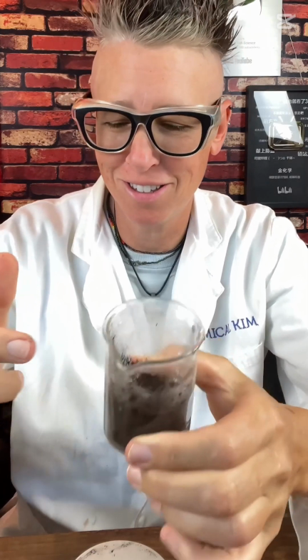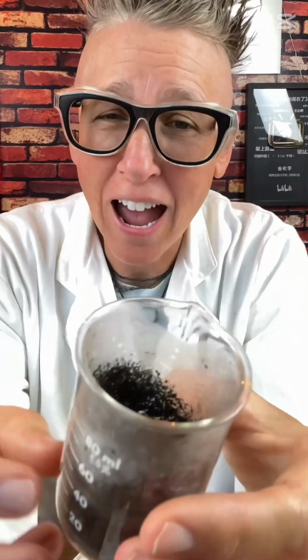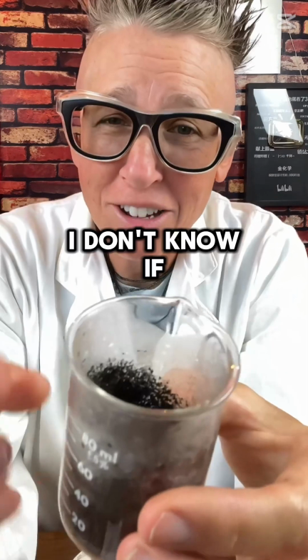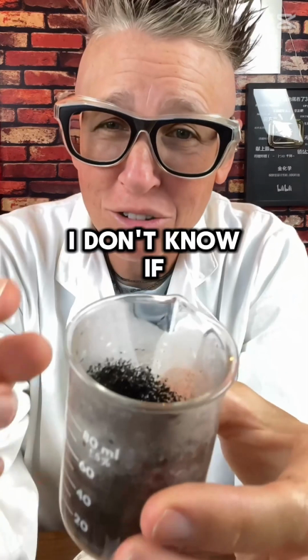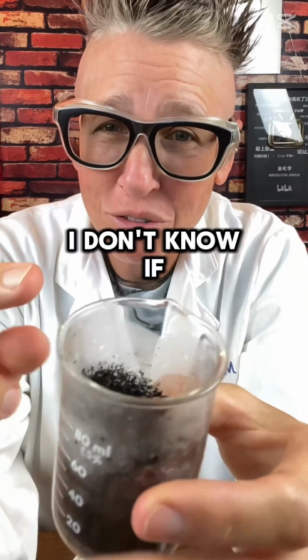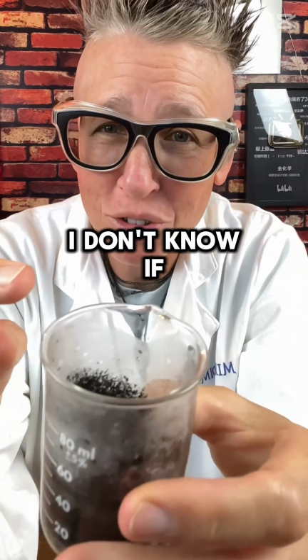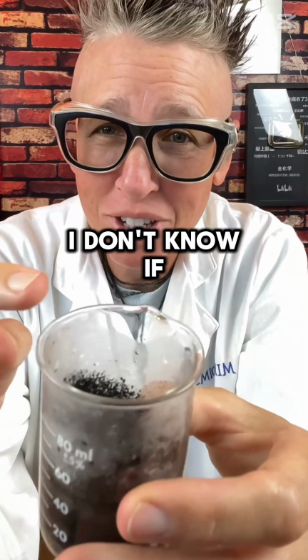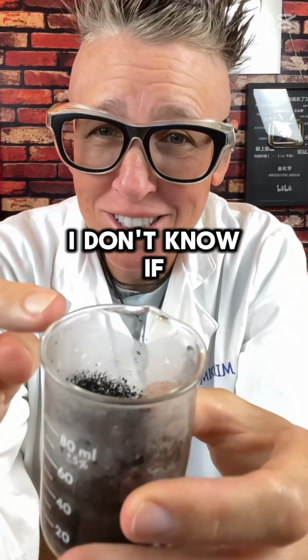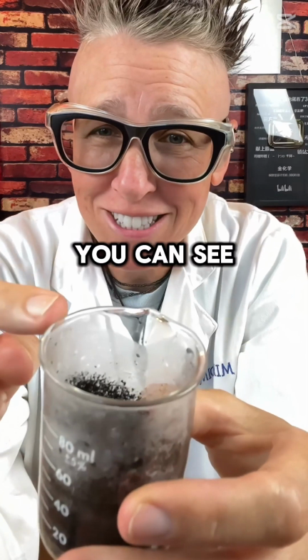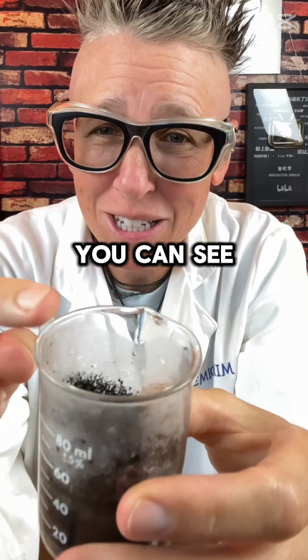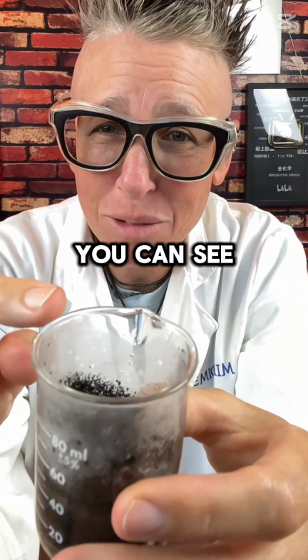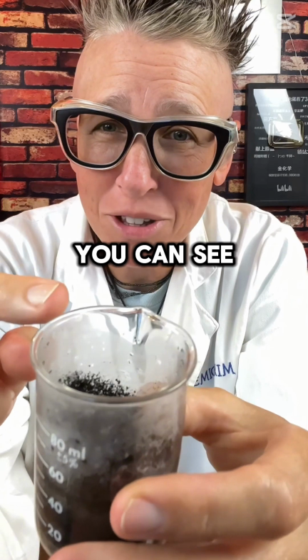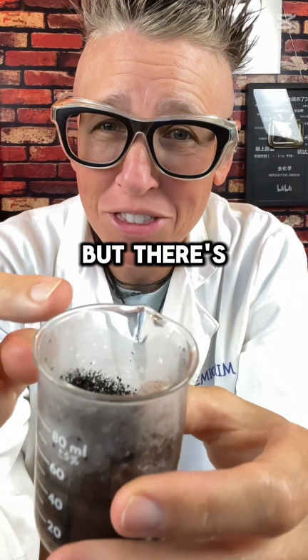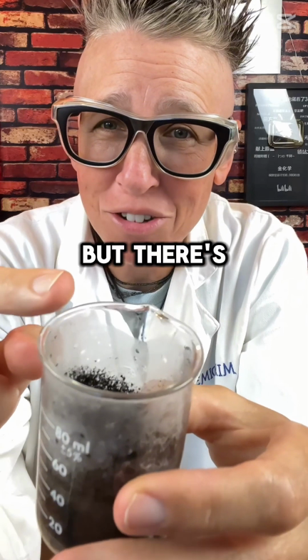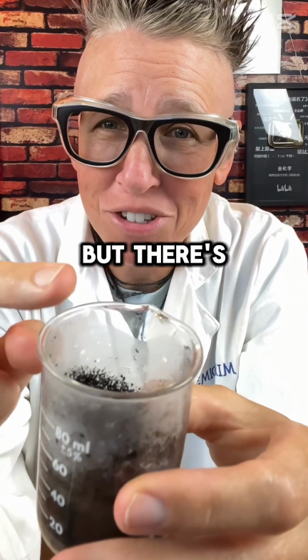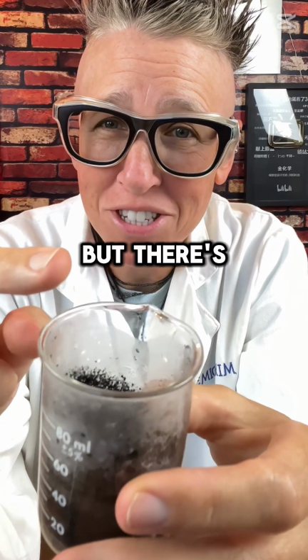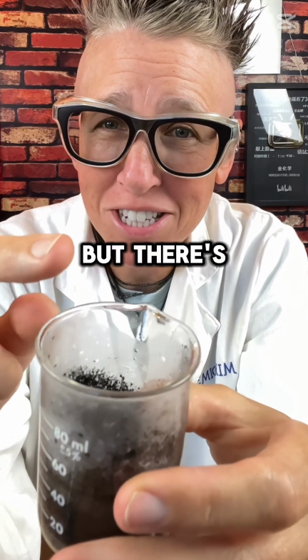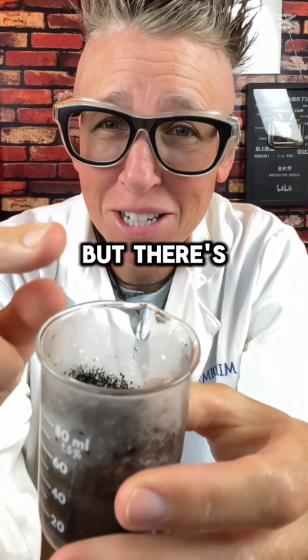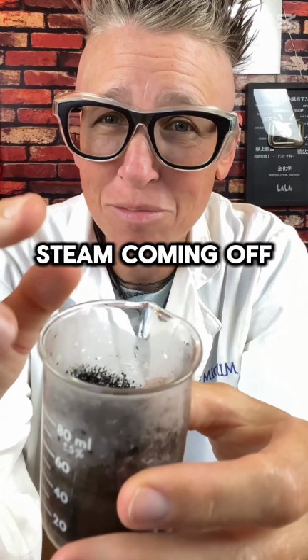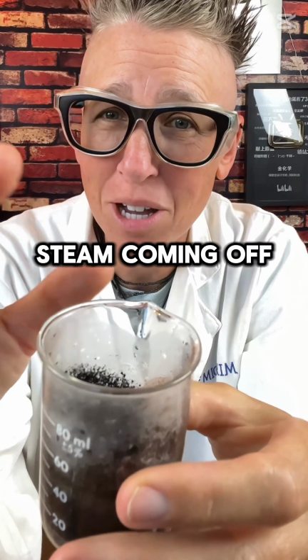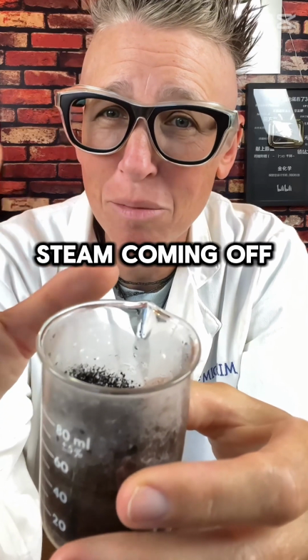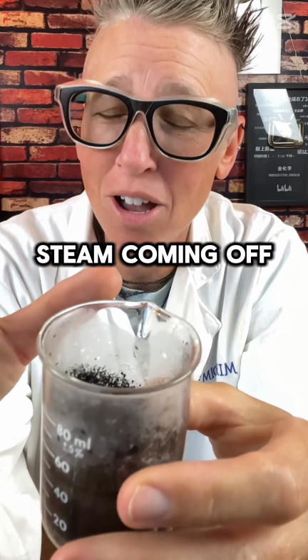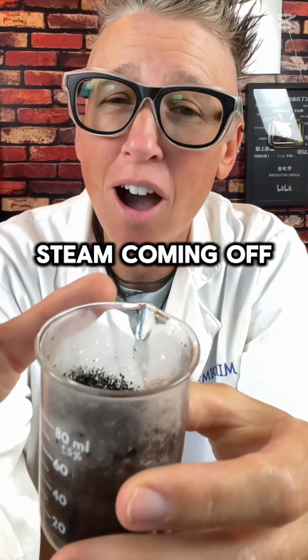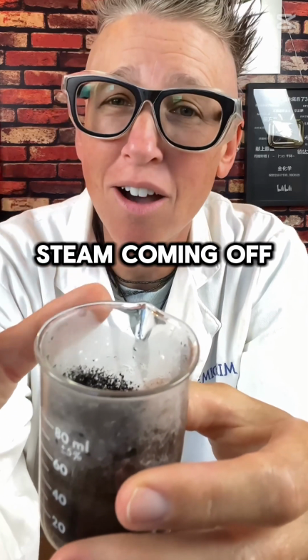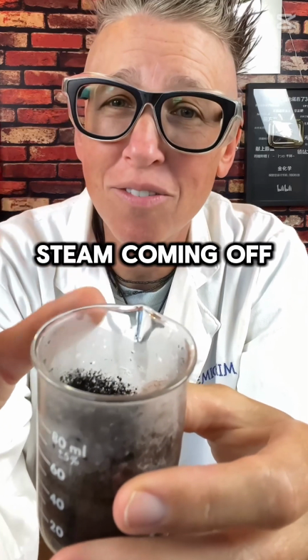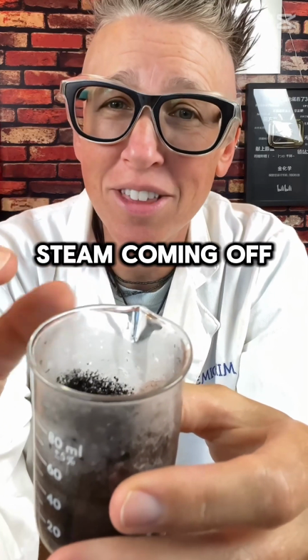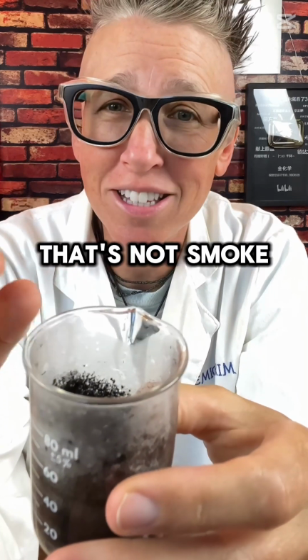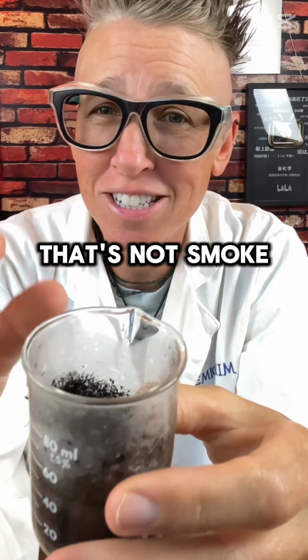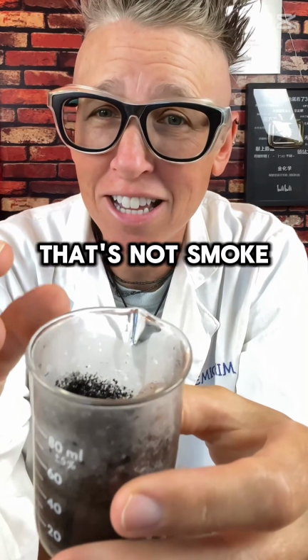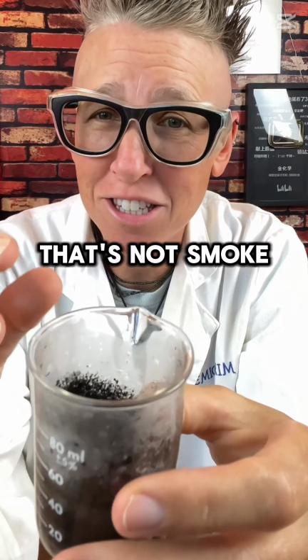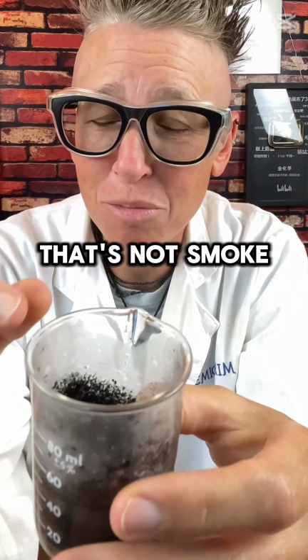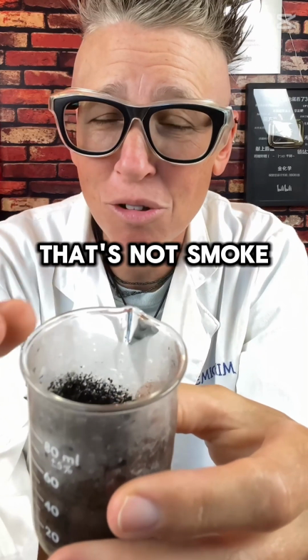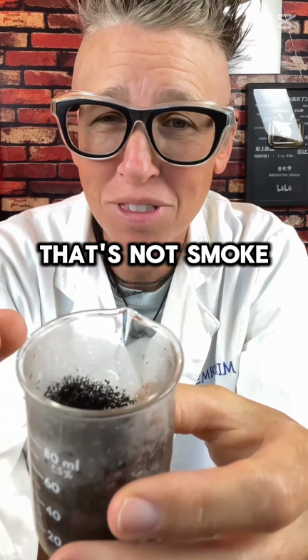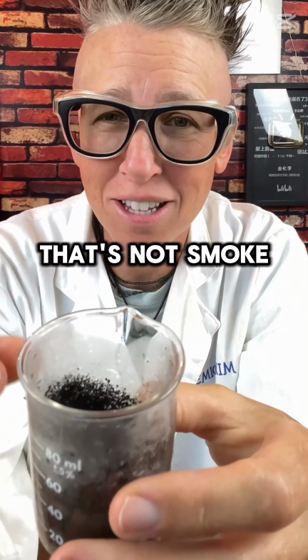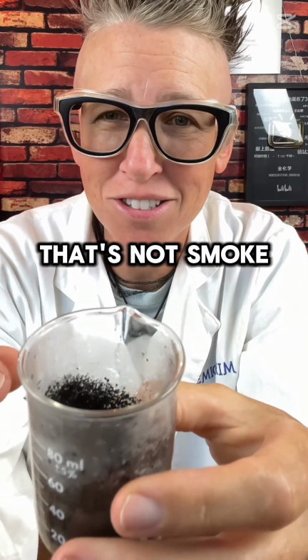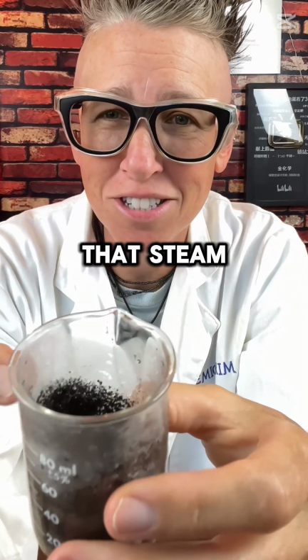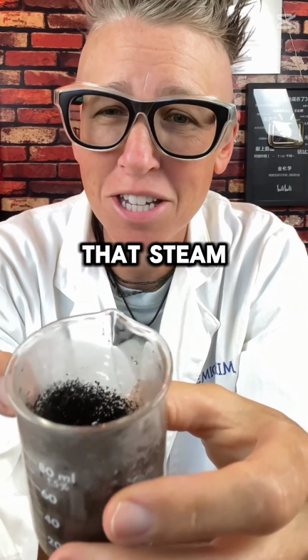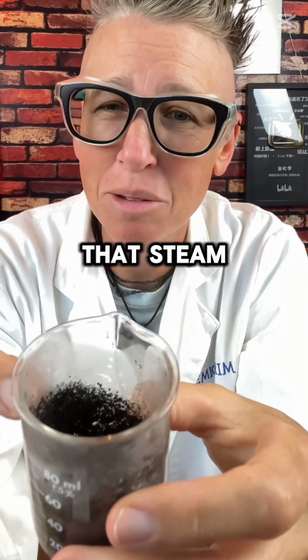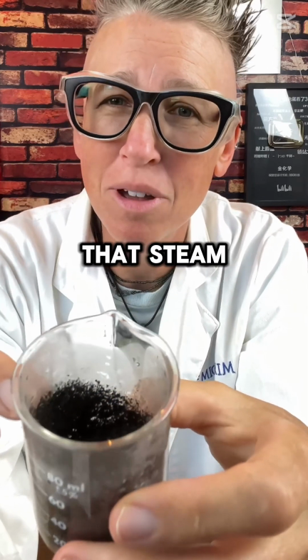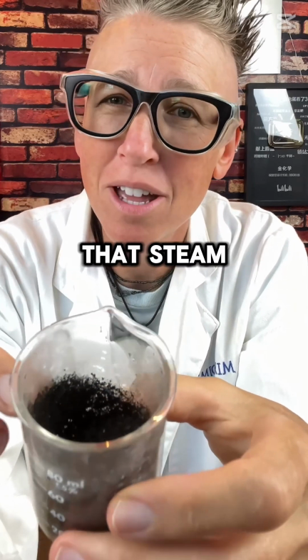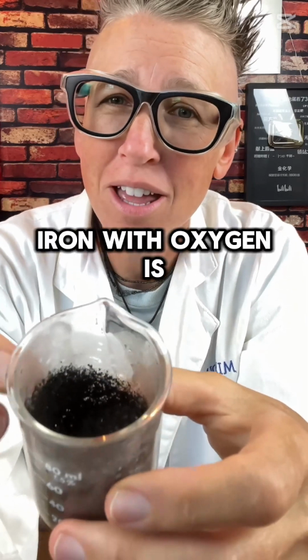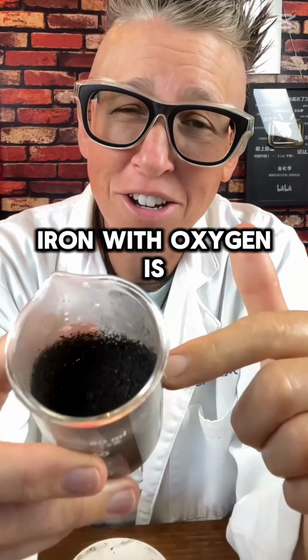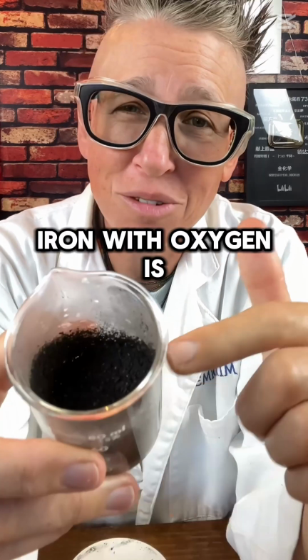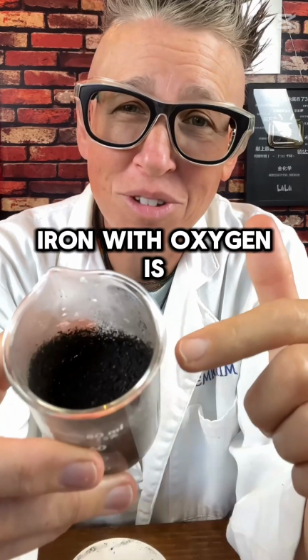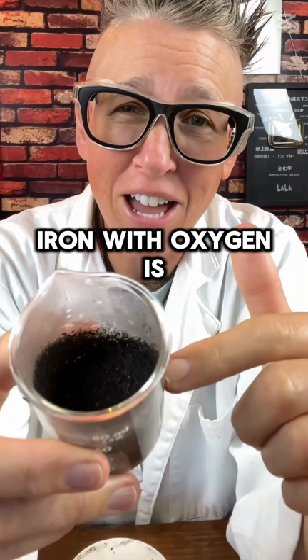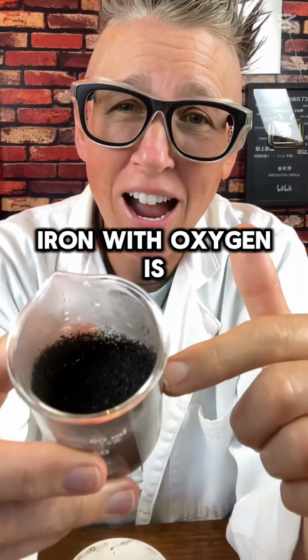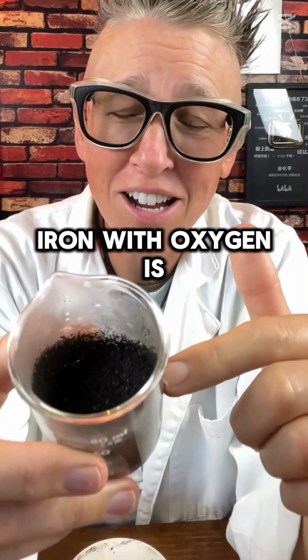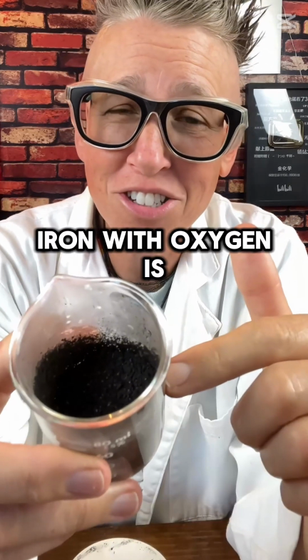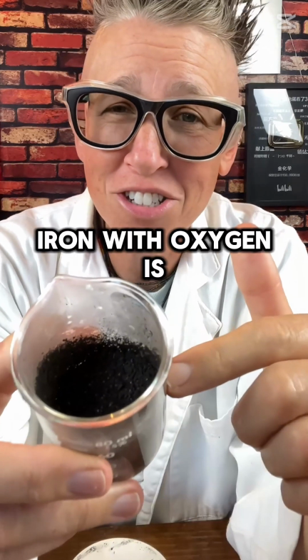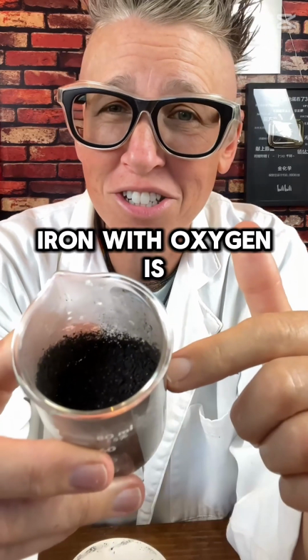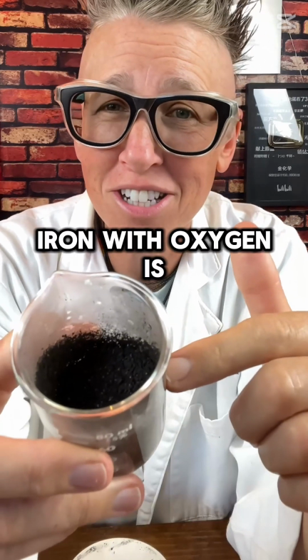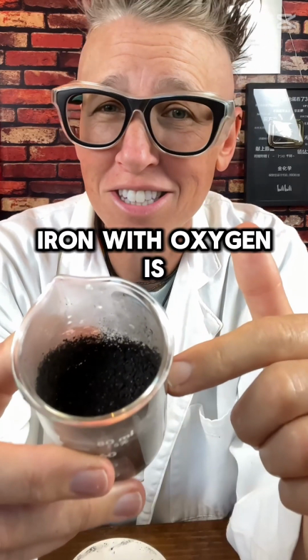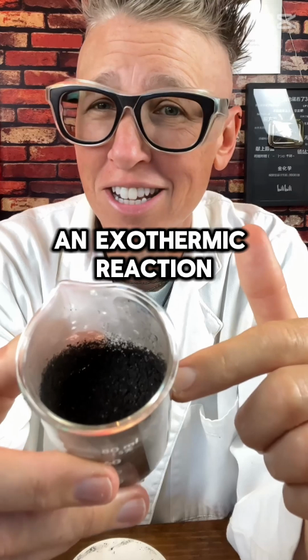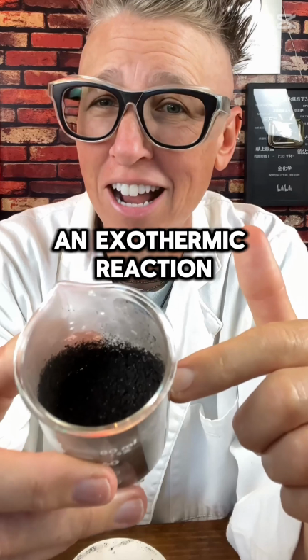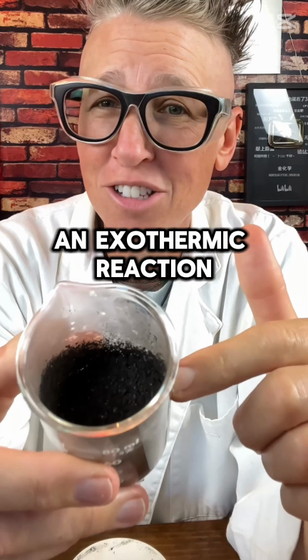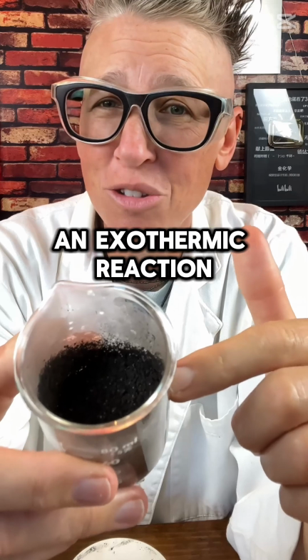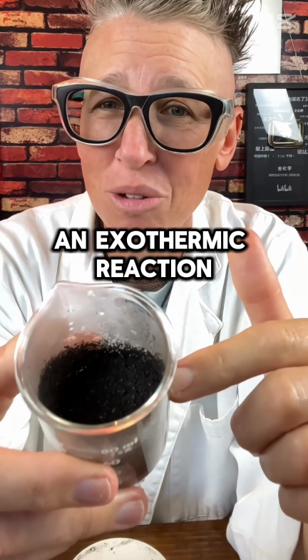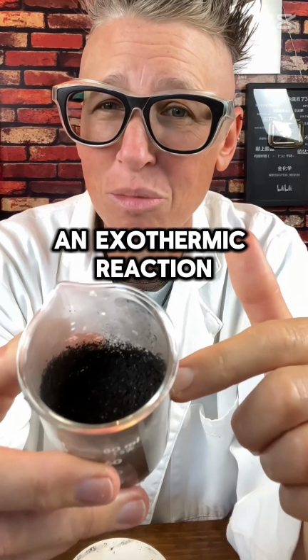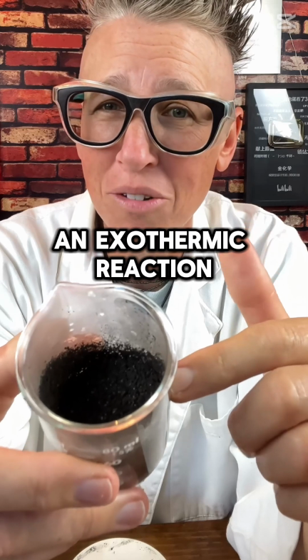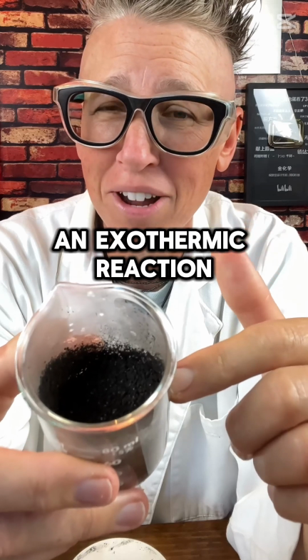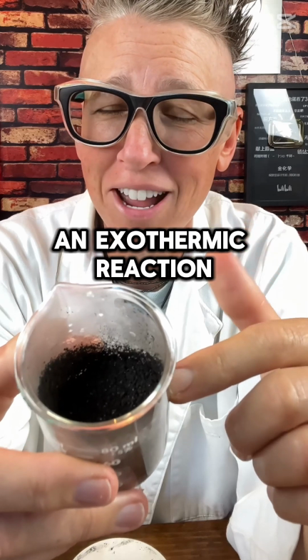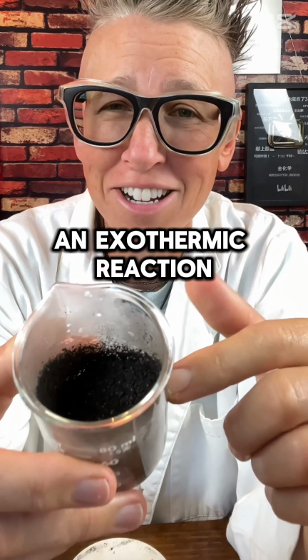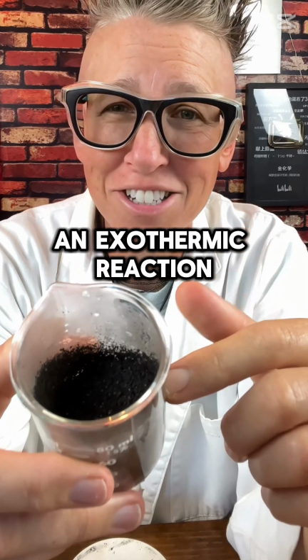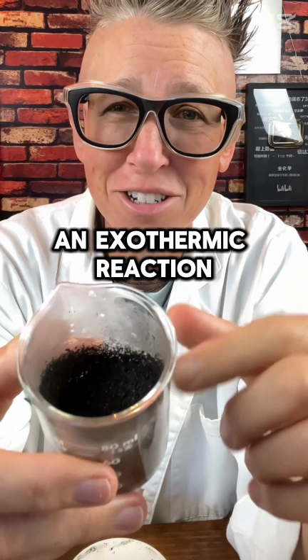I don't know if you can see, but there's steam coming off. That's not smoke, that's steam. Iron with oxygen — it's an exothermic reaction.